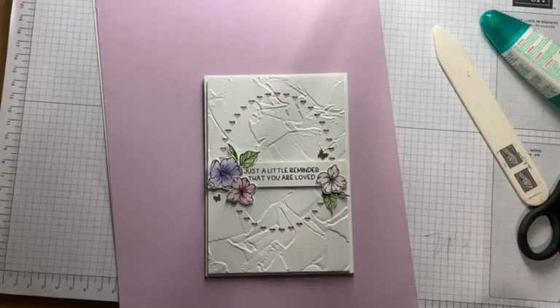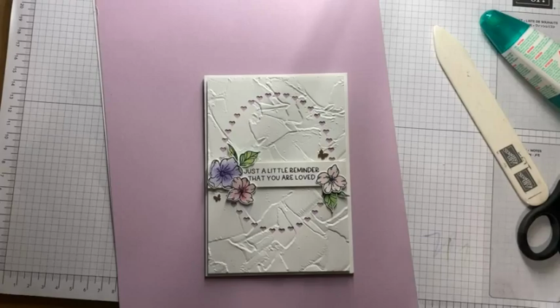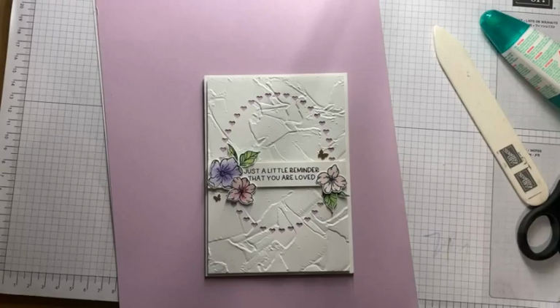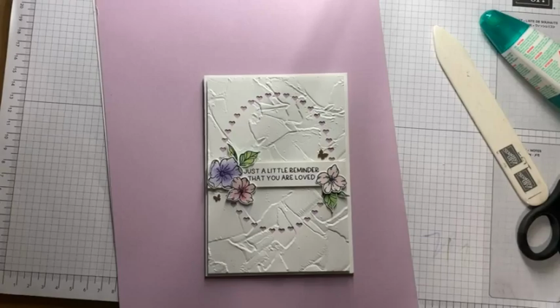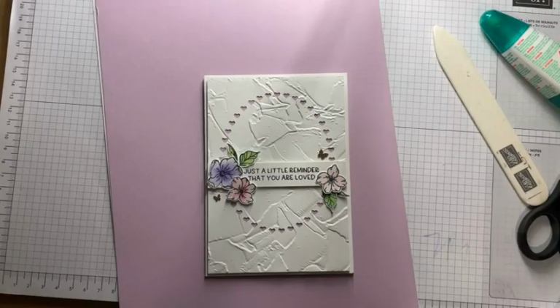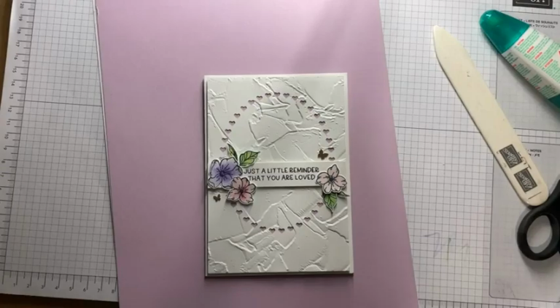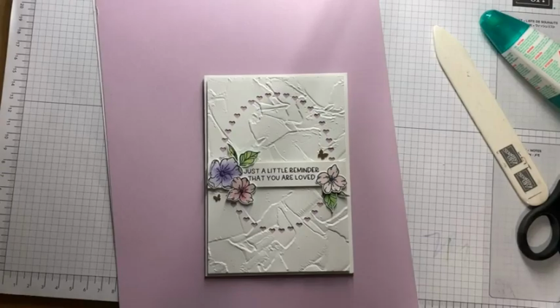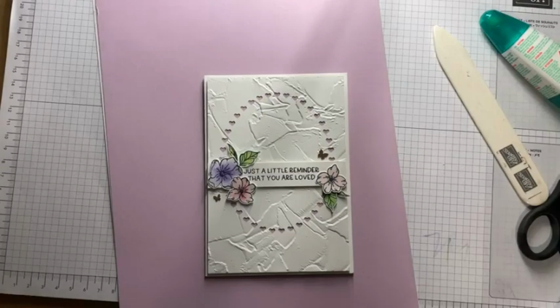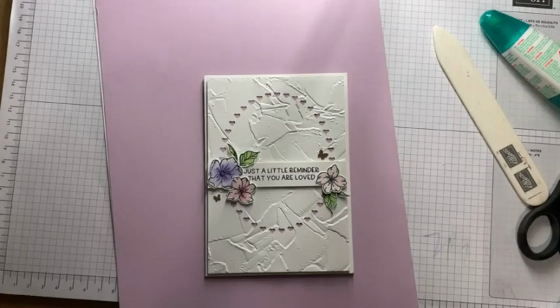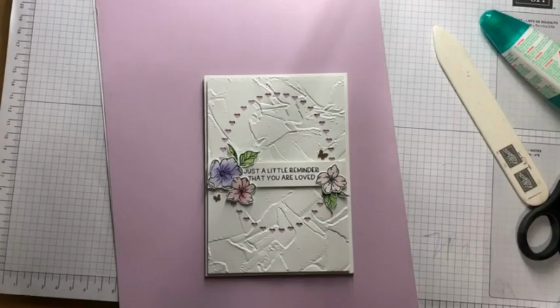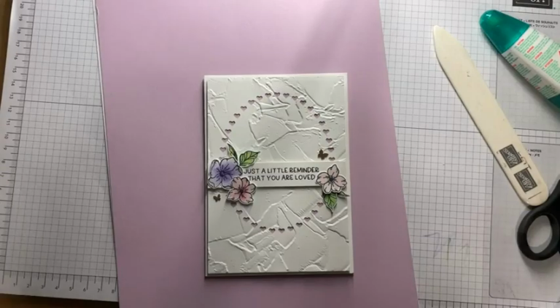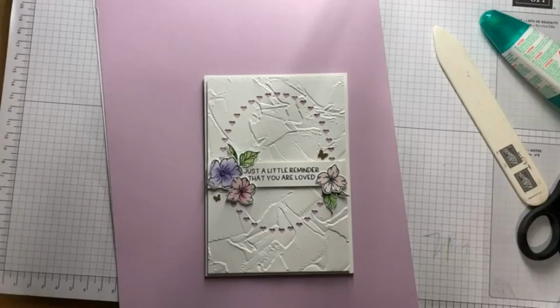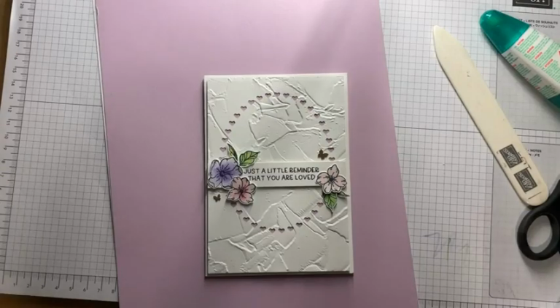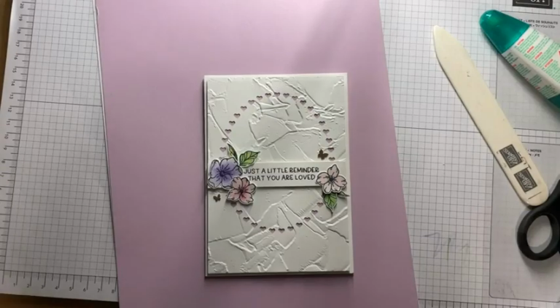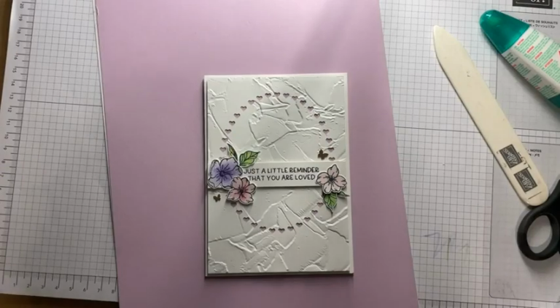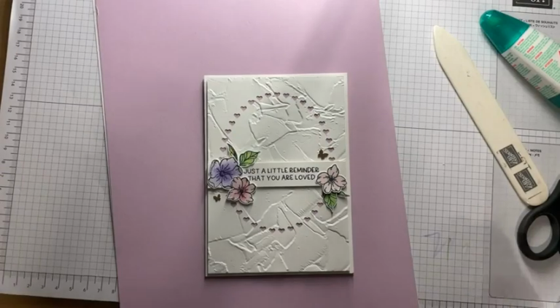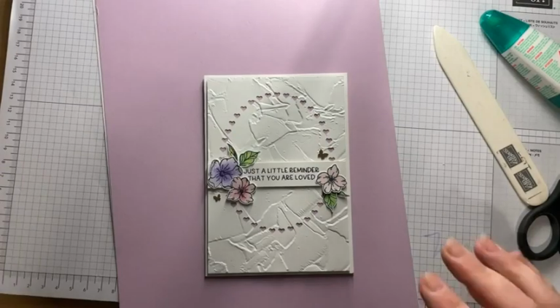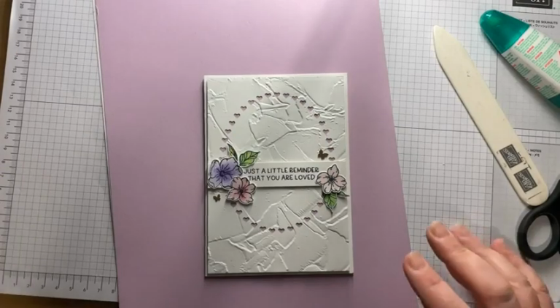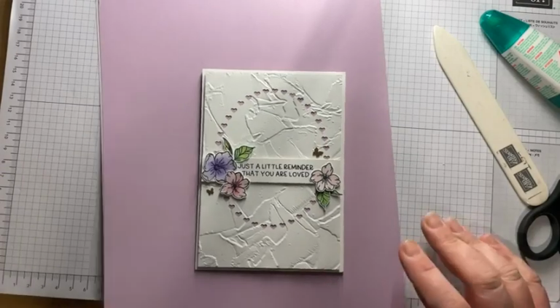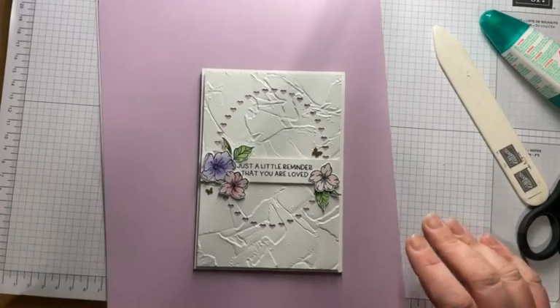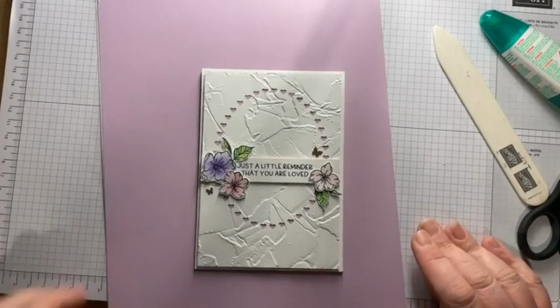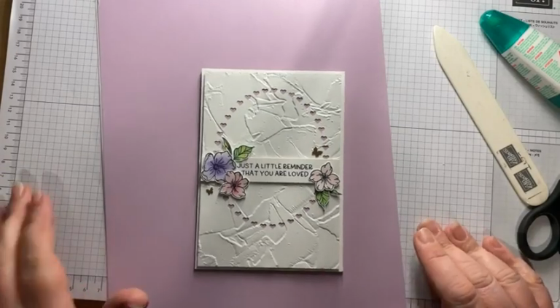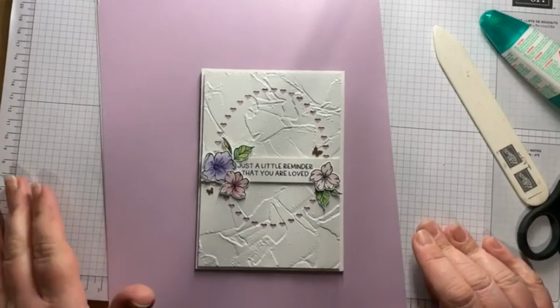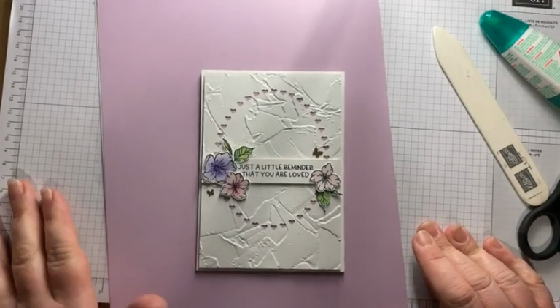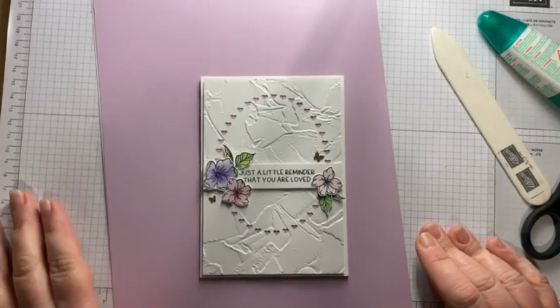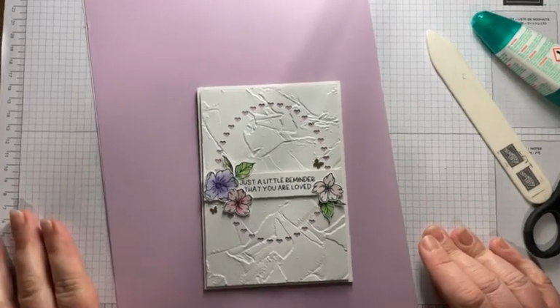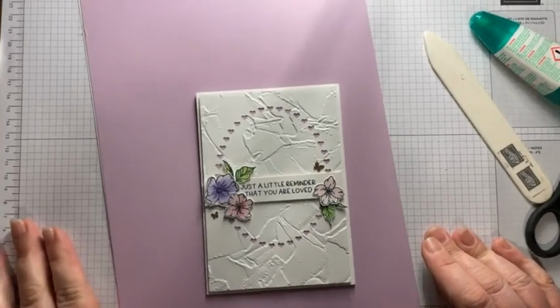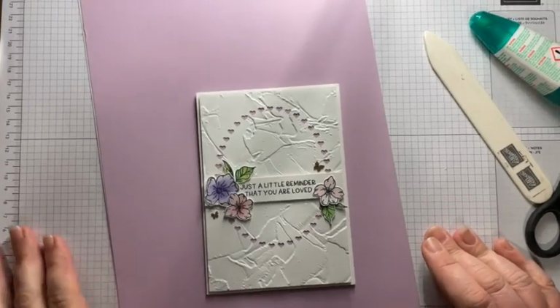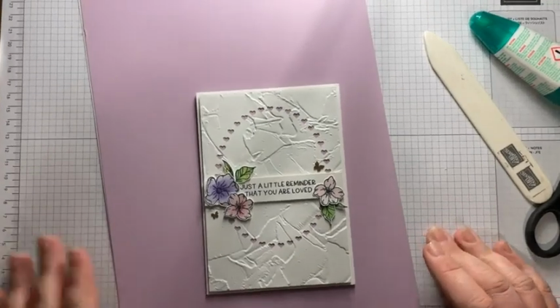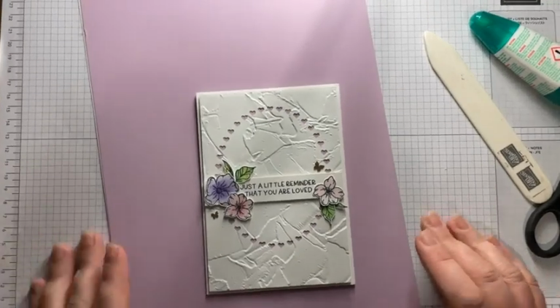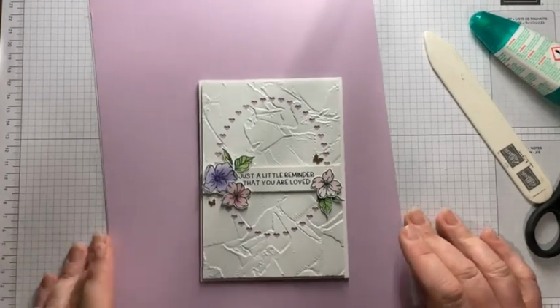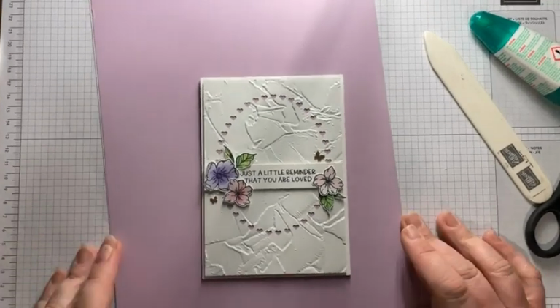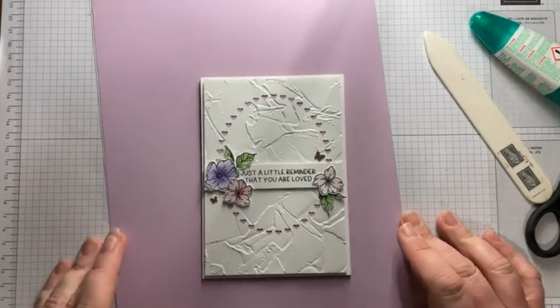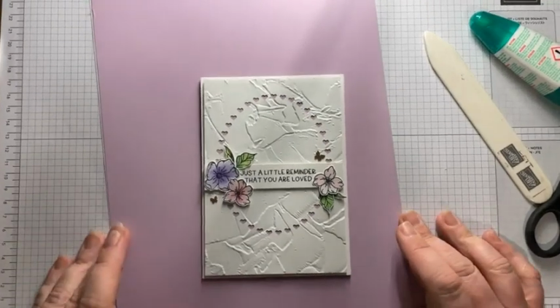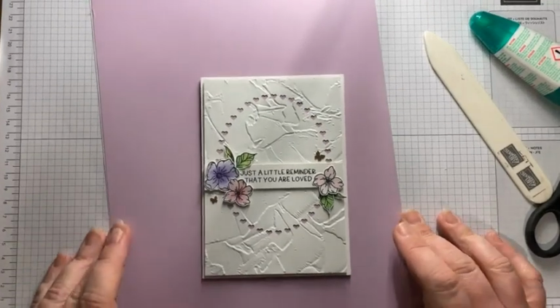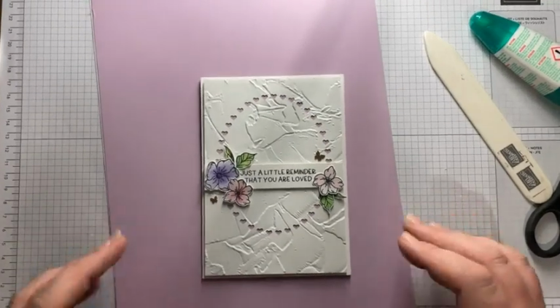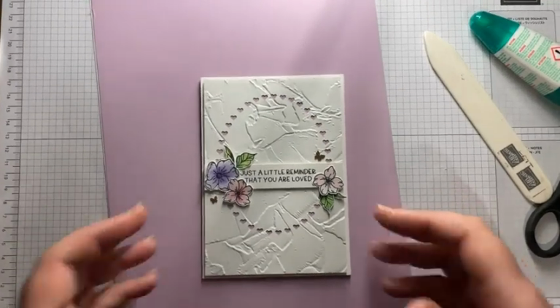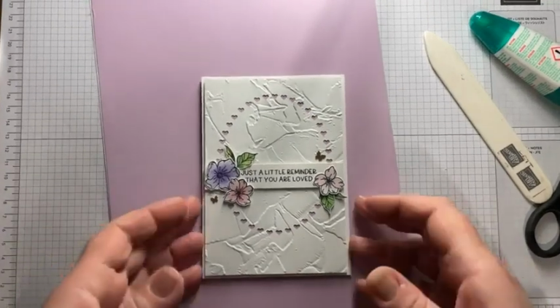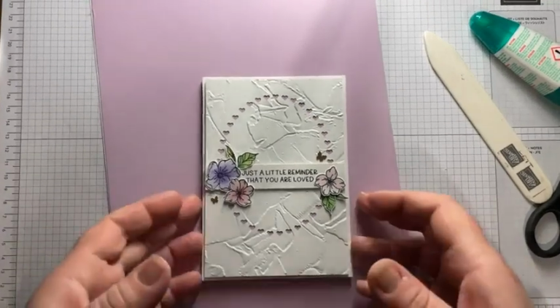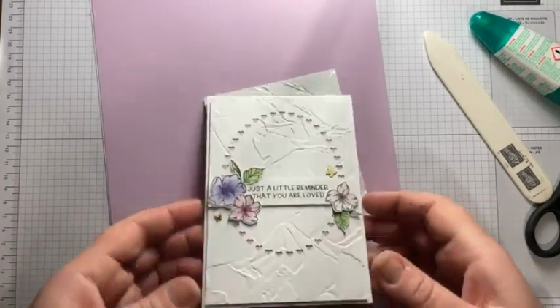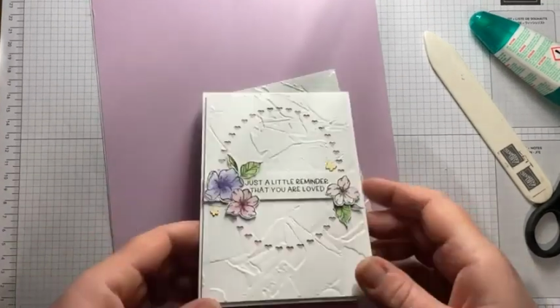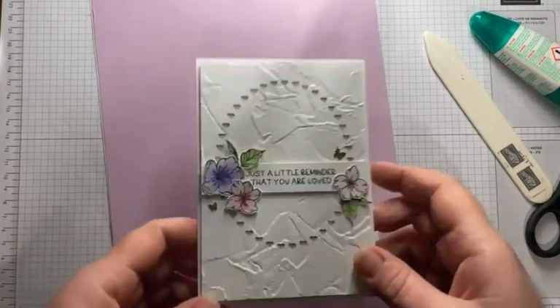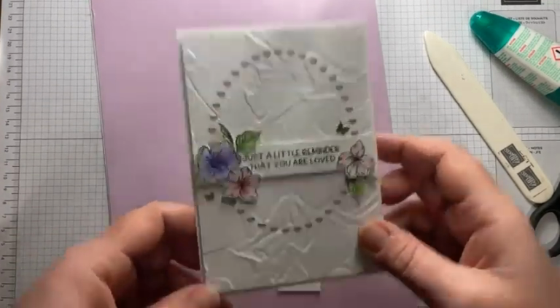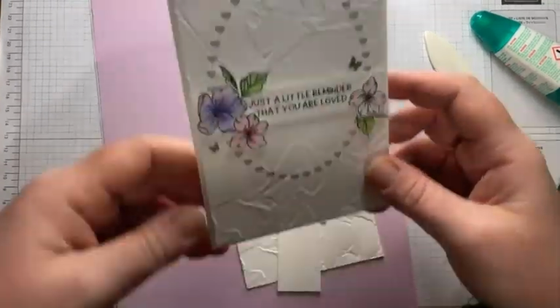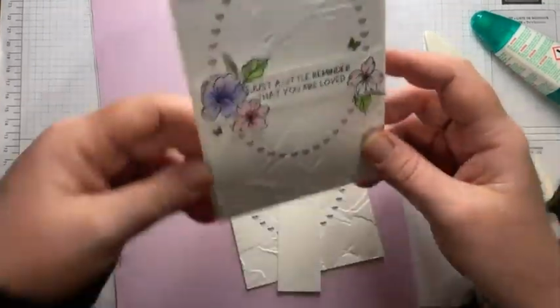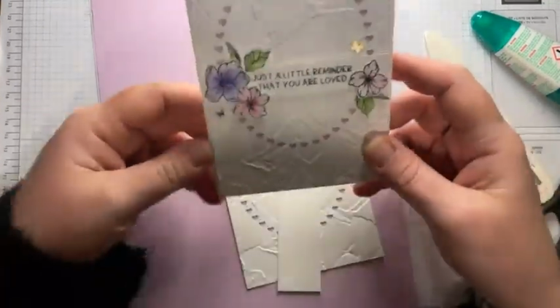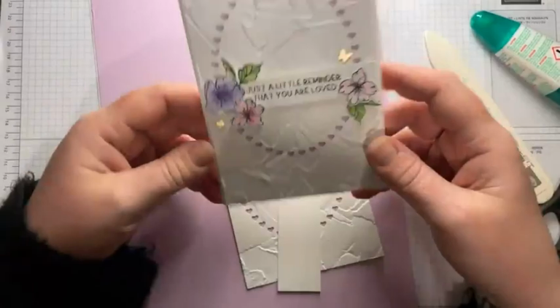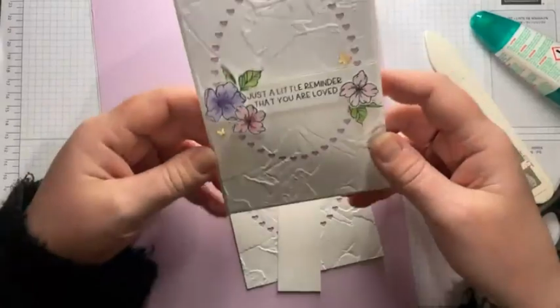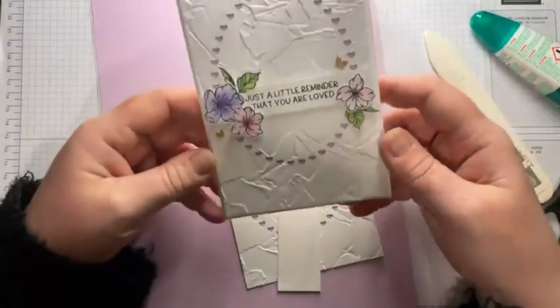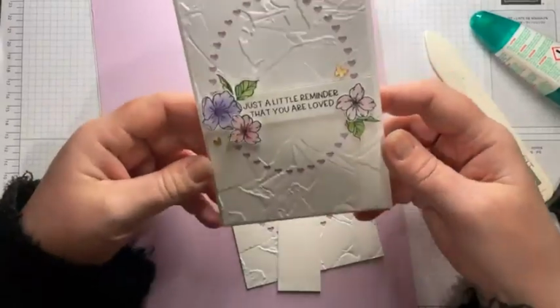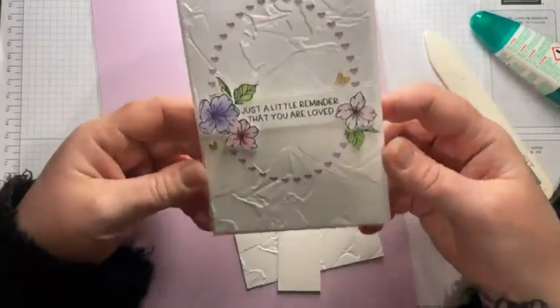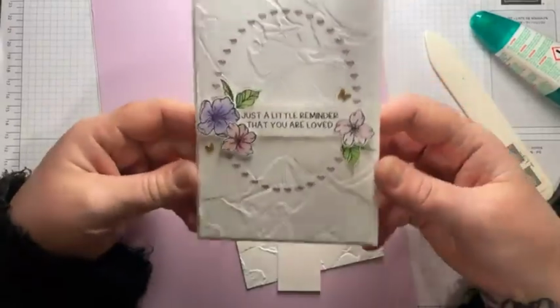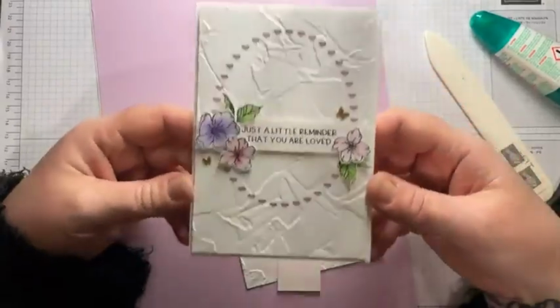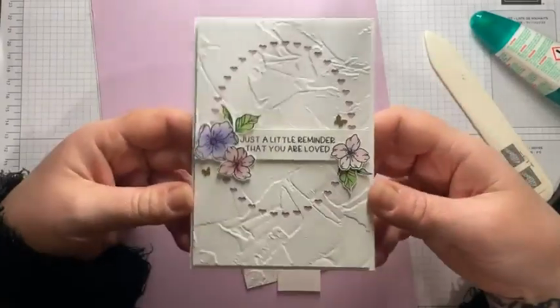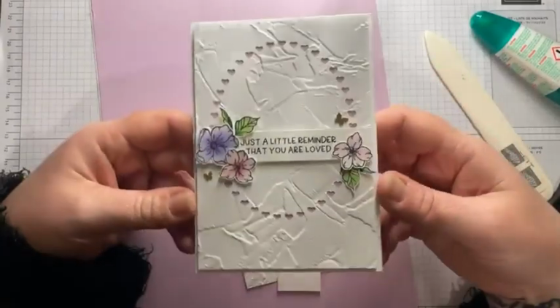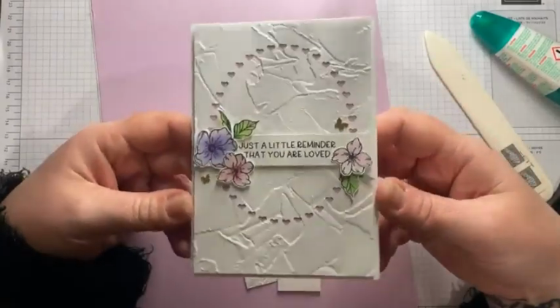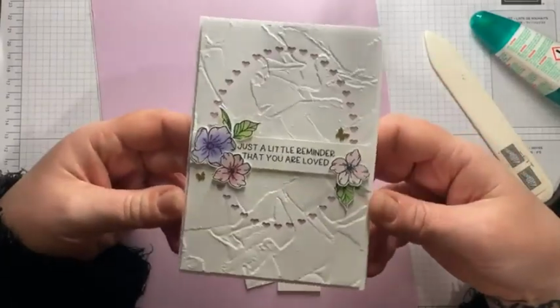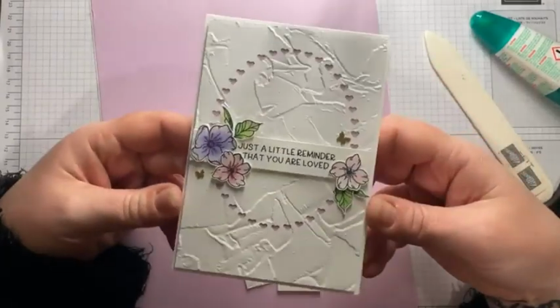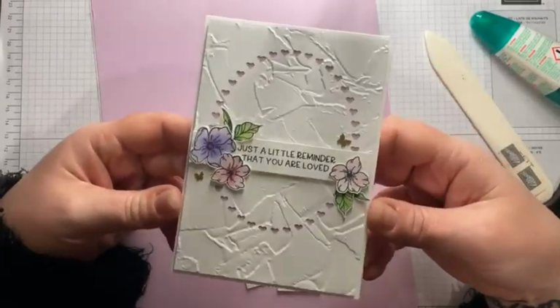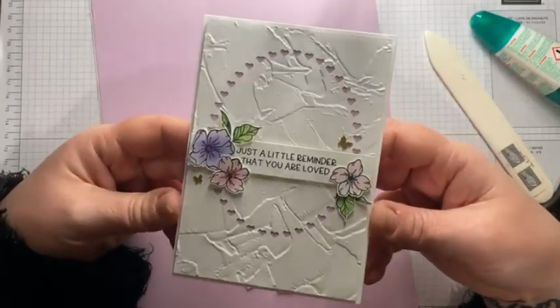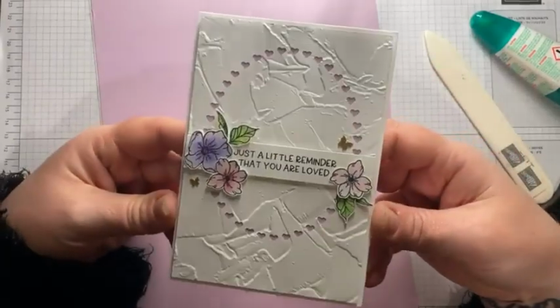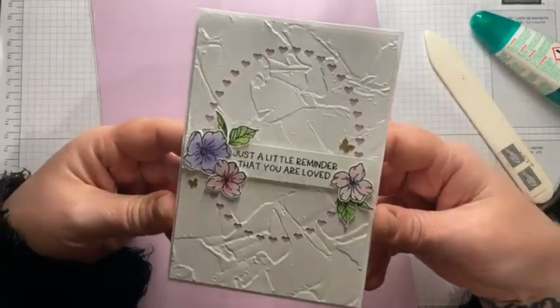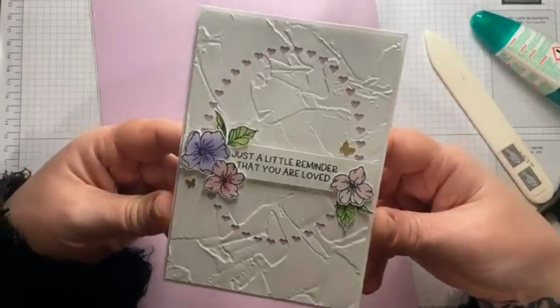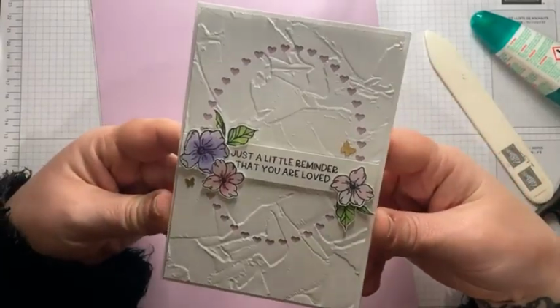It's me. I'm back again with another card from the kit. I love this one, I really do.